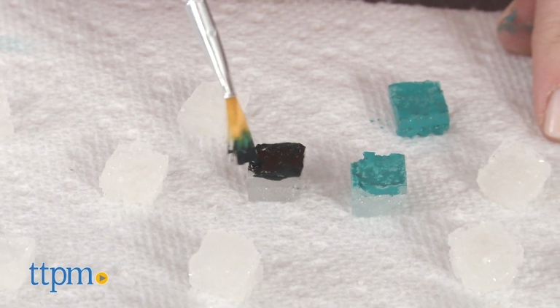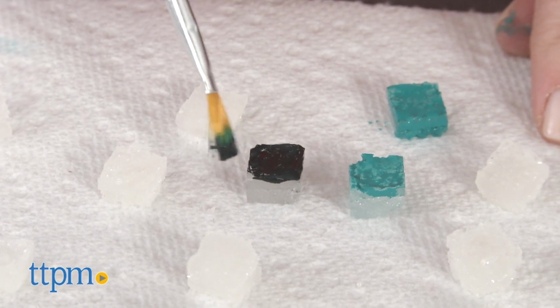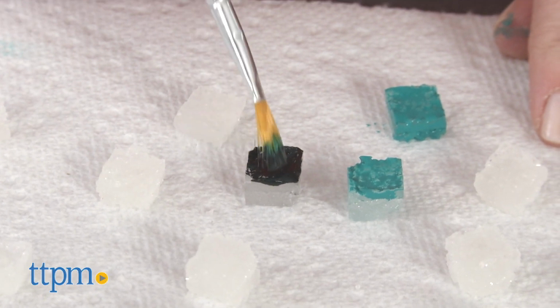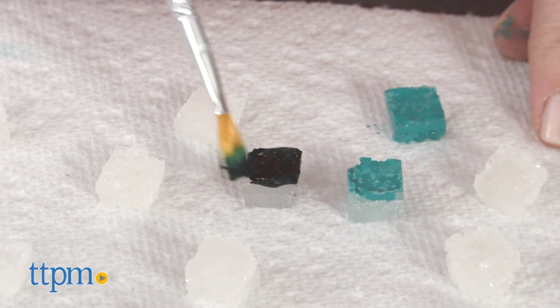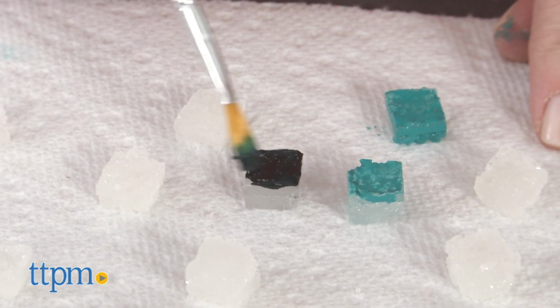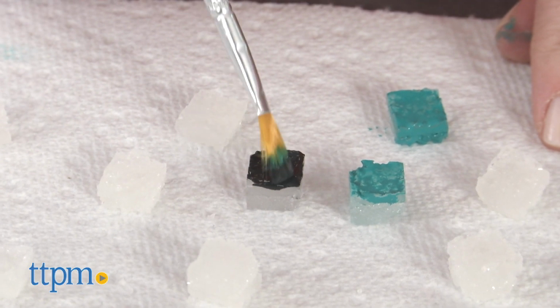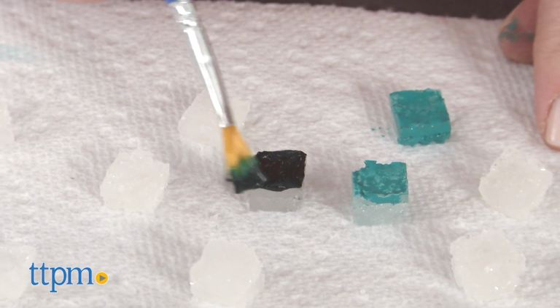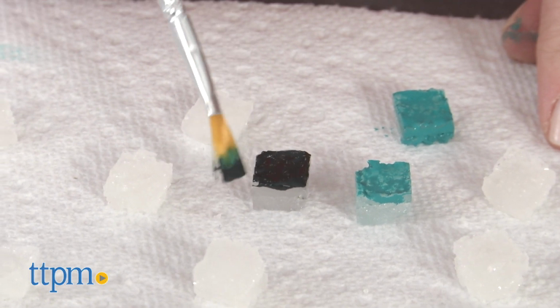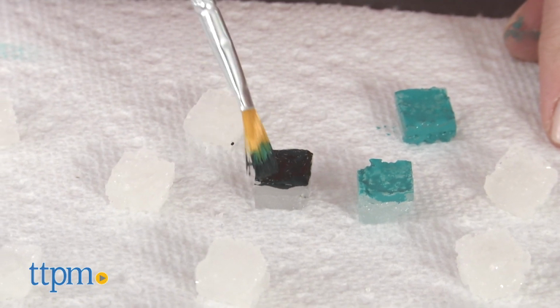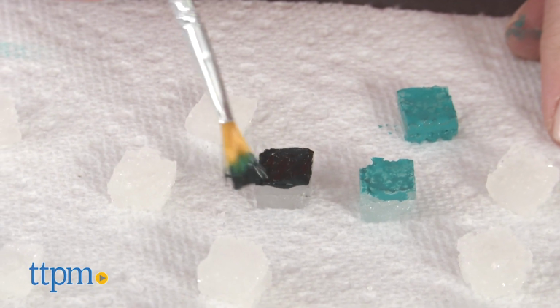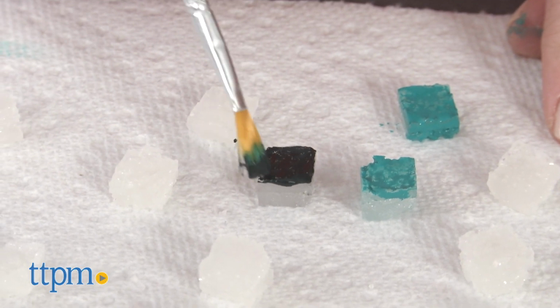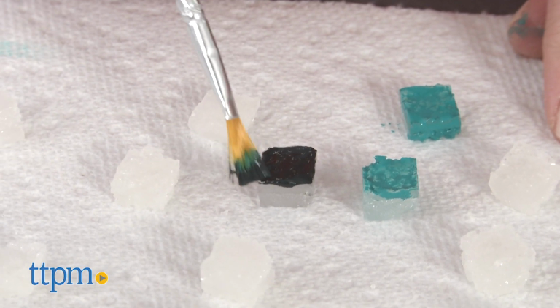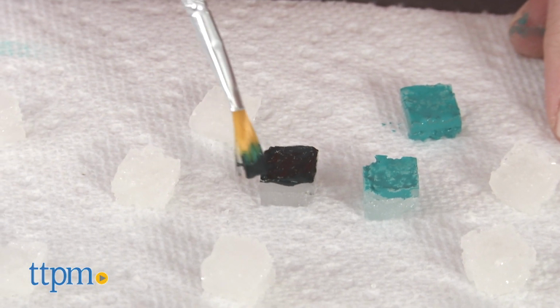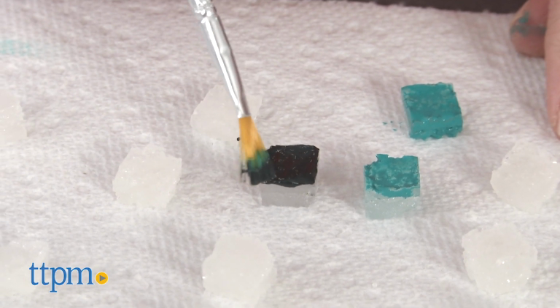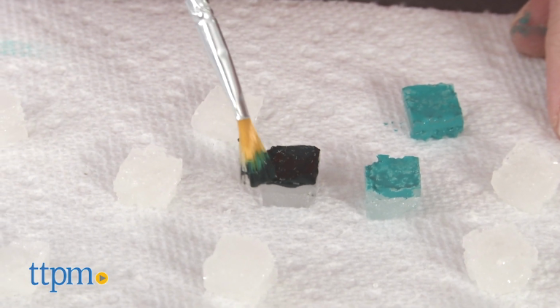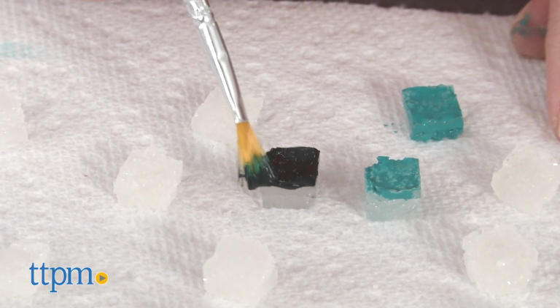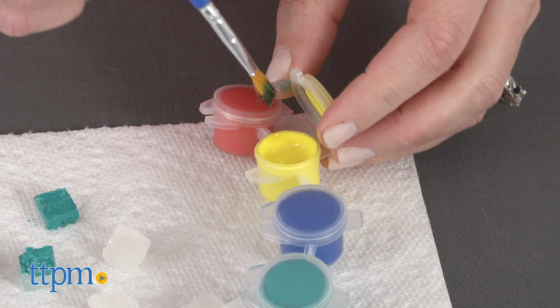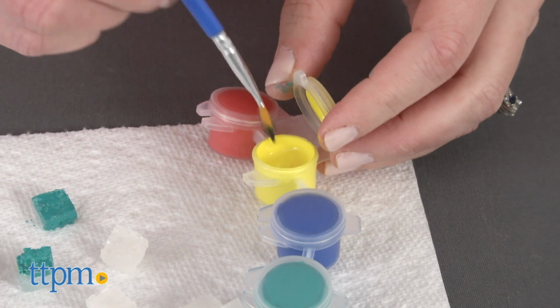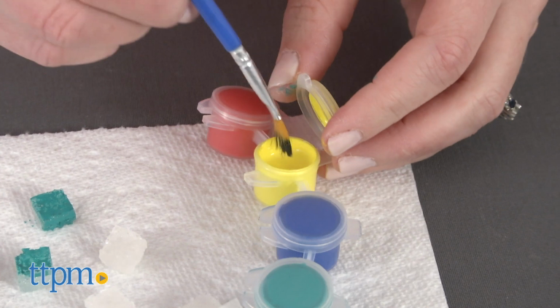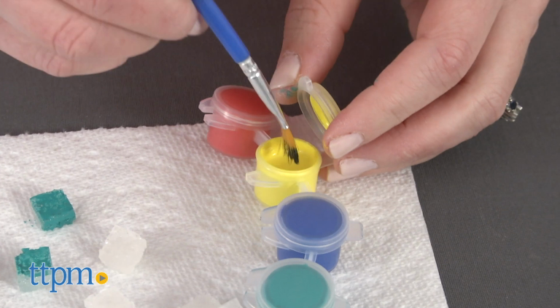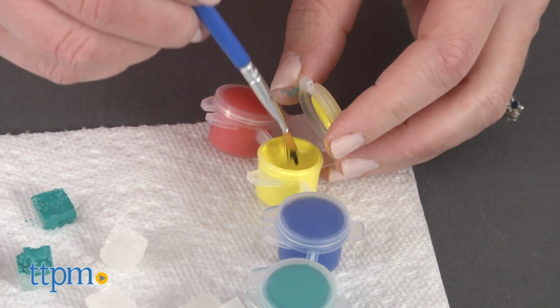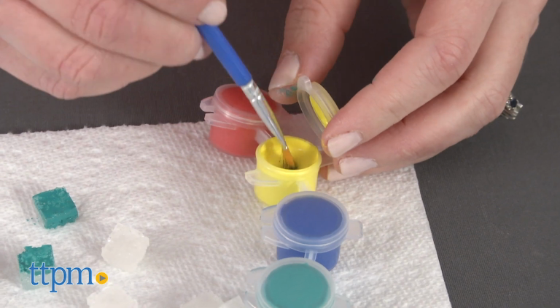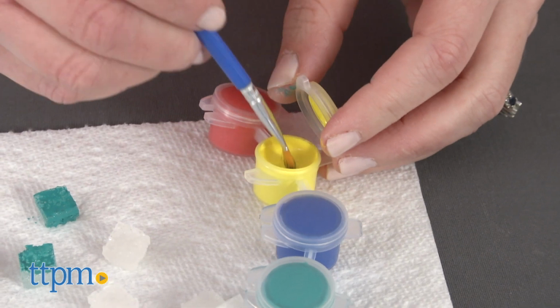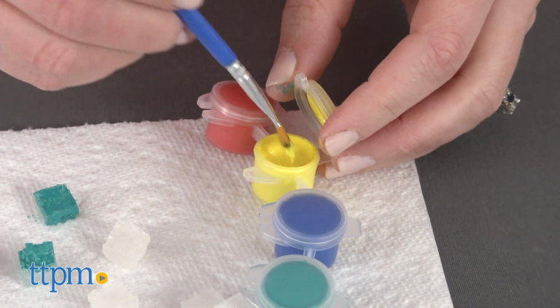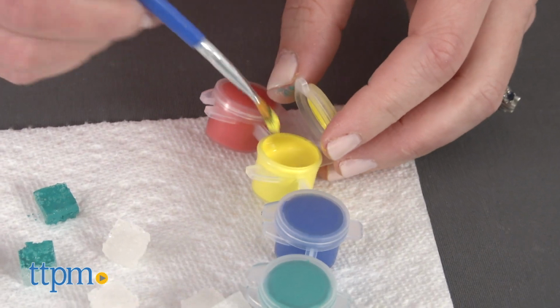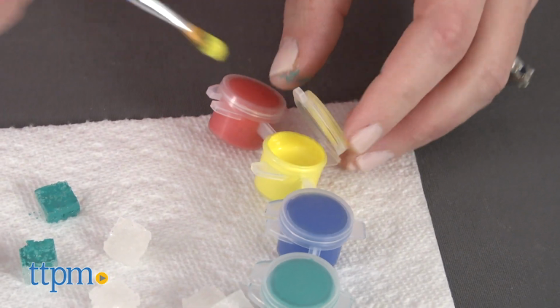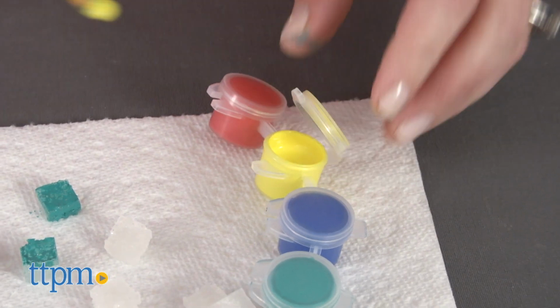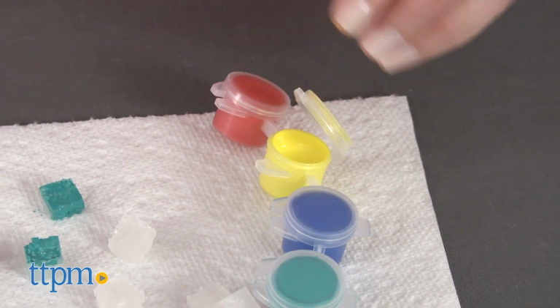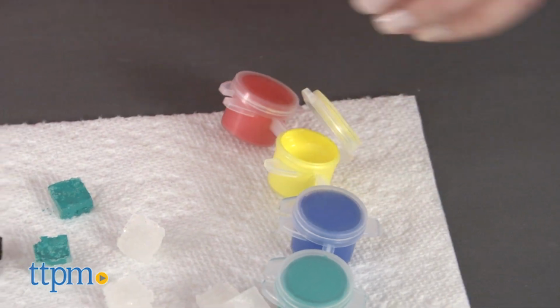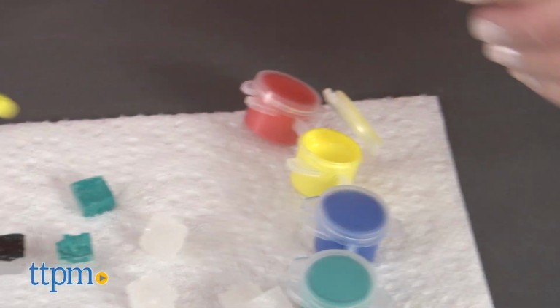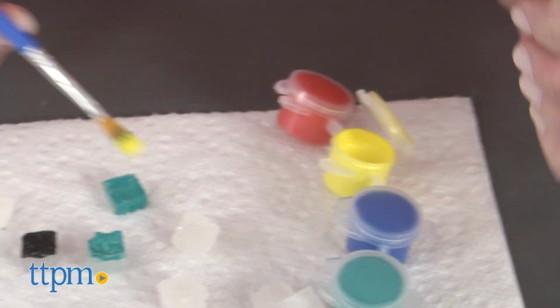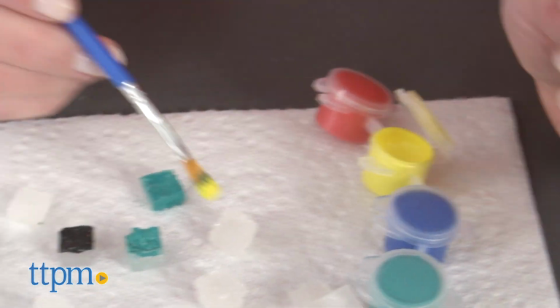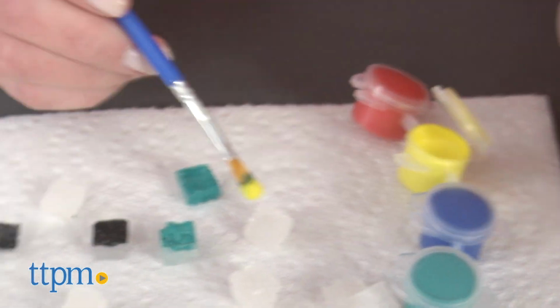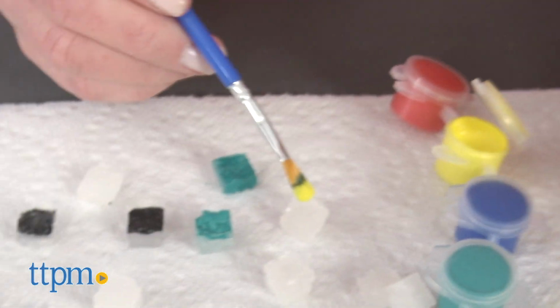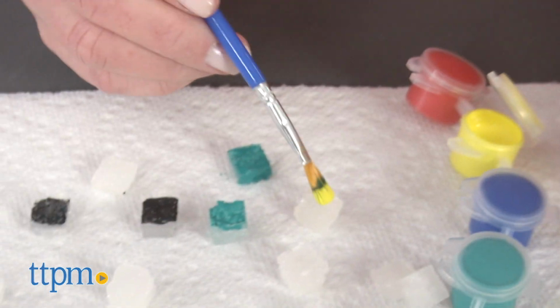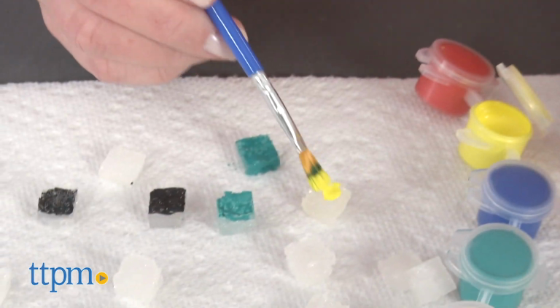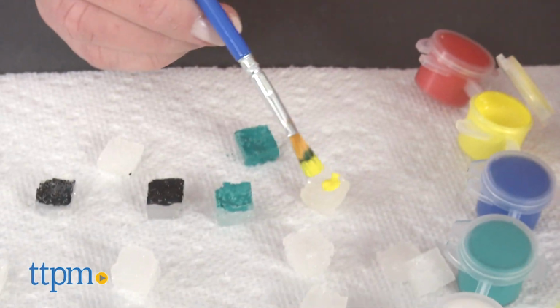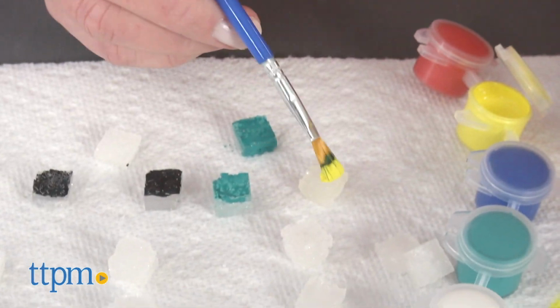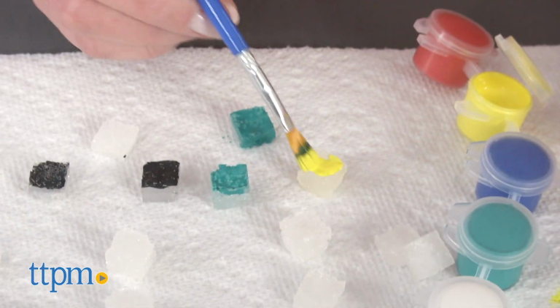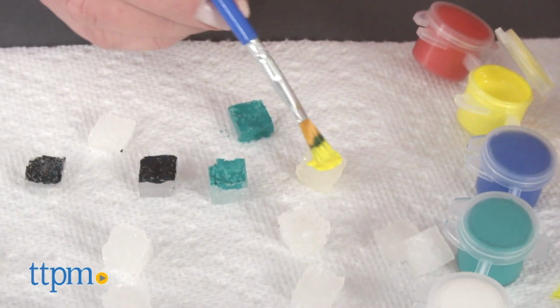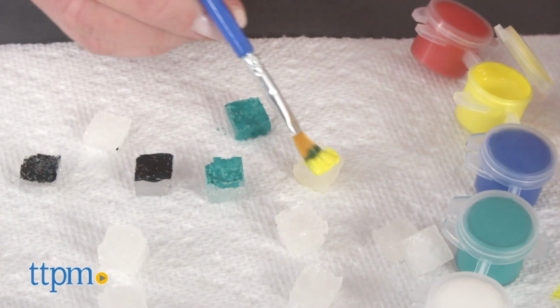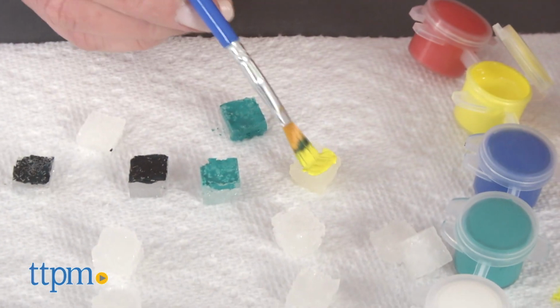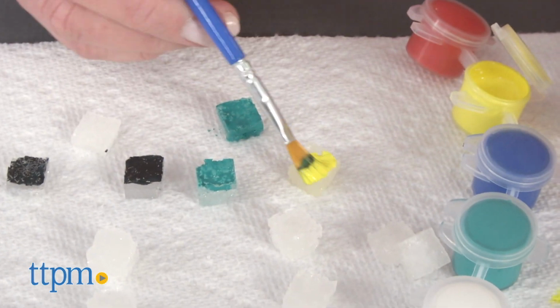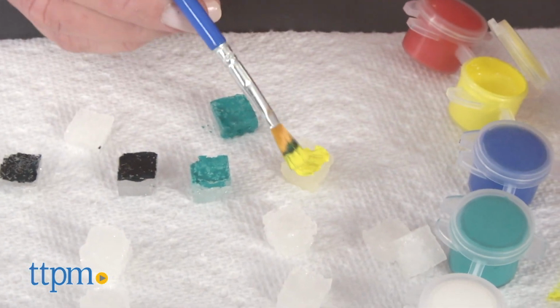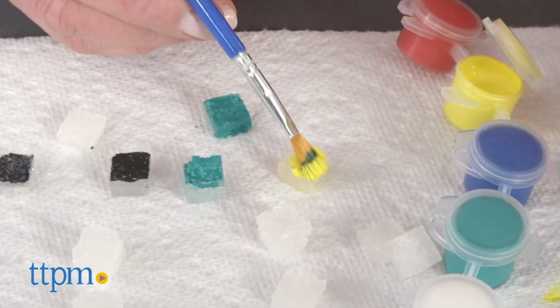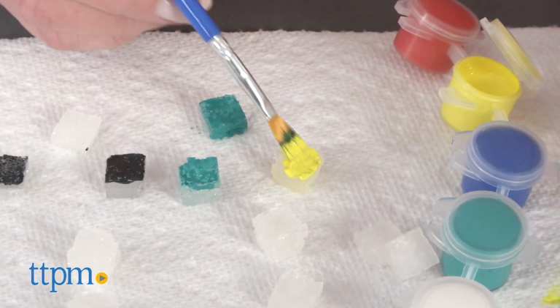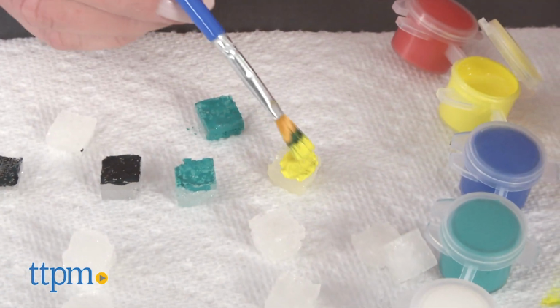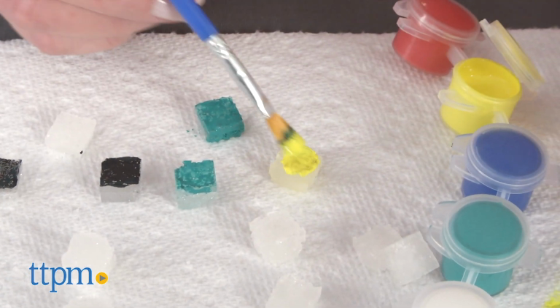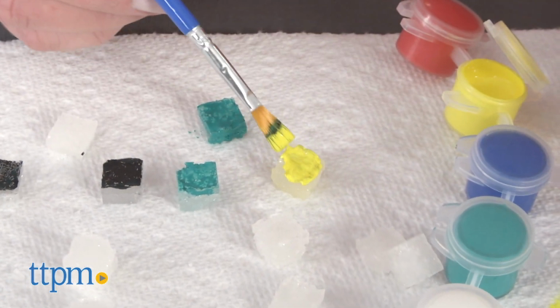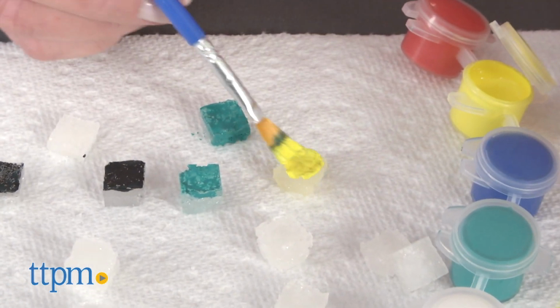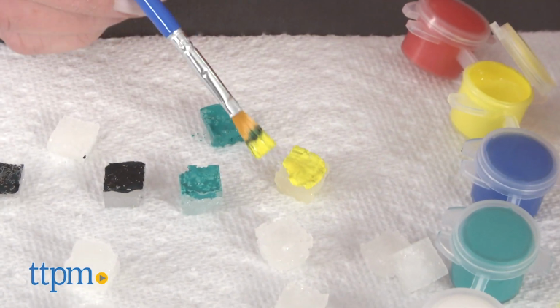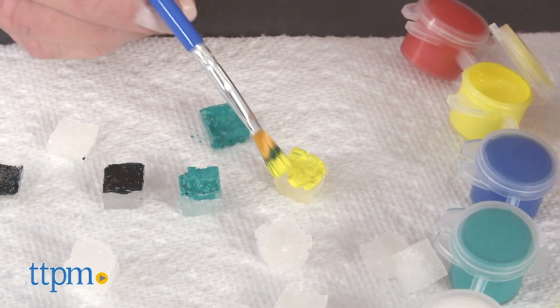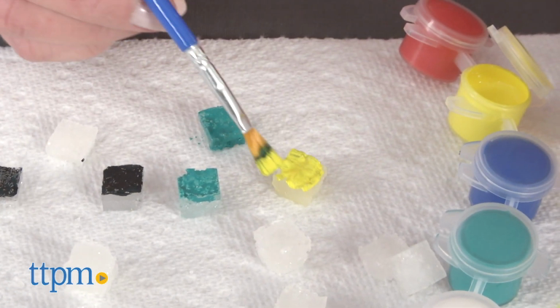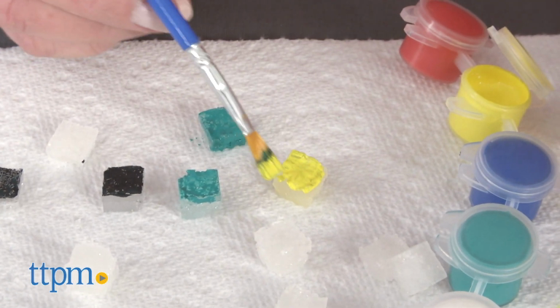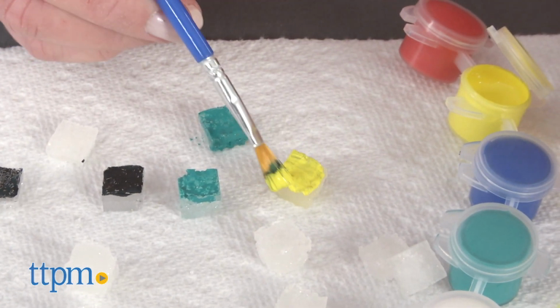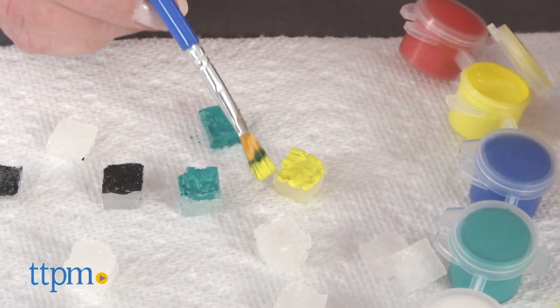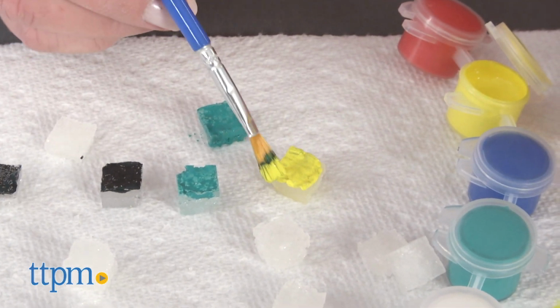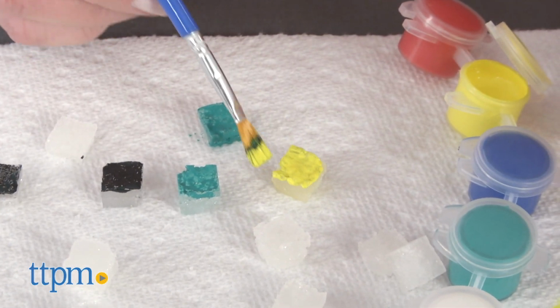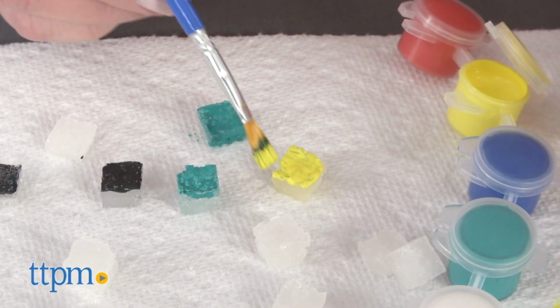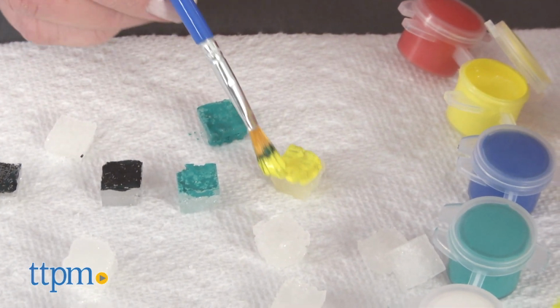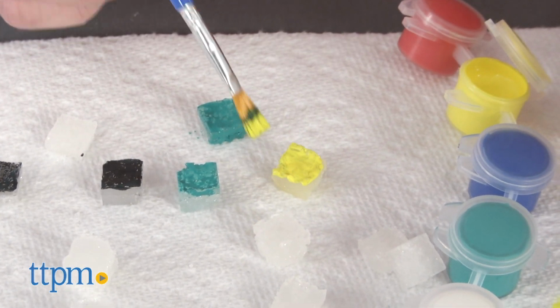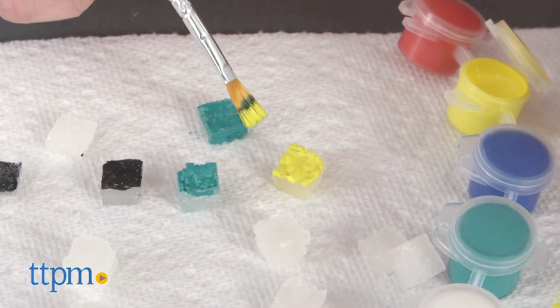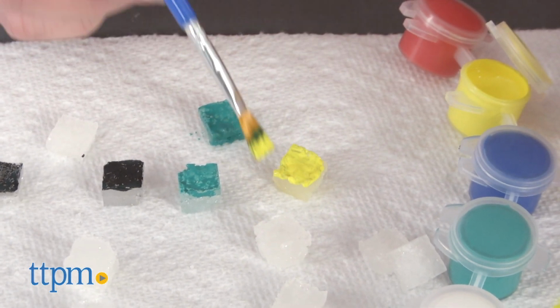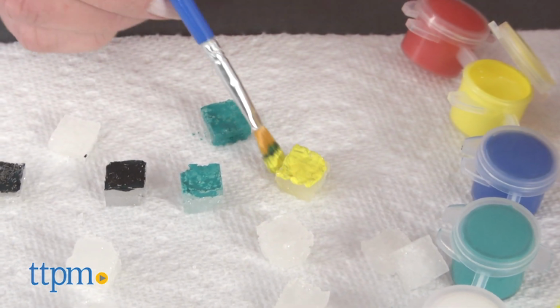And because all of the experiments use sugar — something you probably already have in your pantry — you can perform the experiments over and over again.